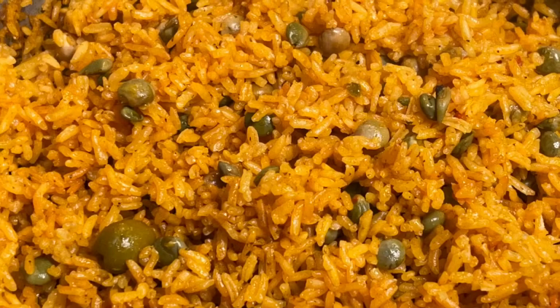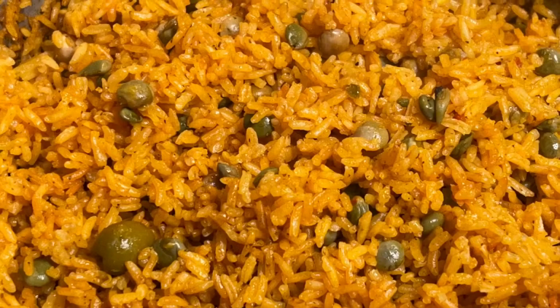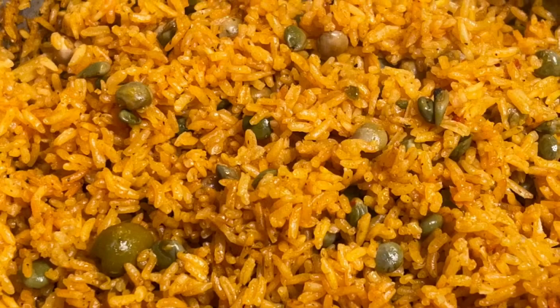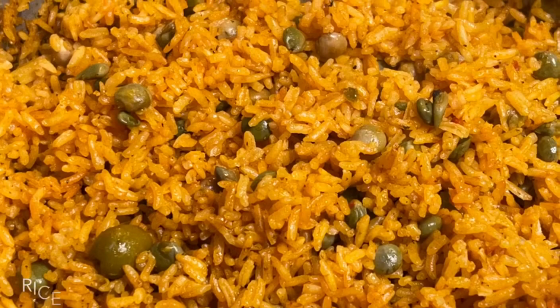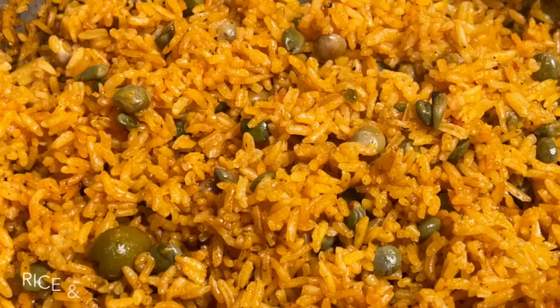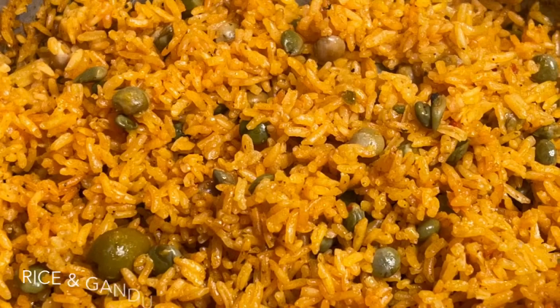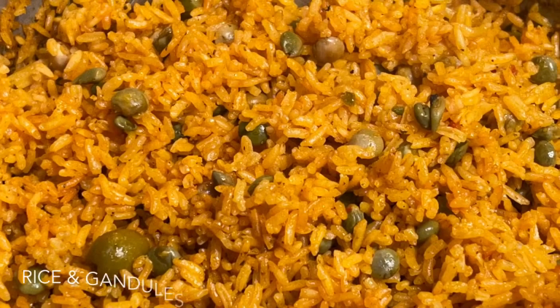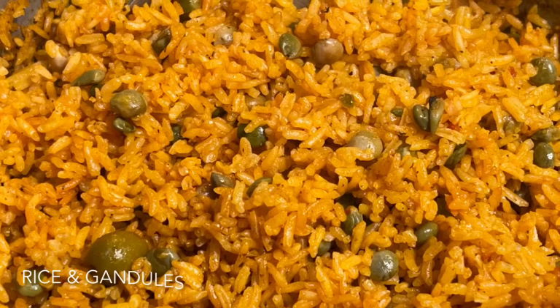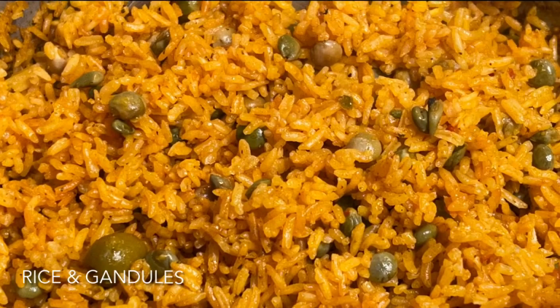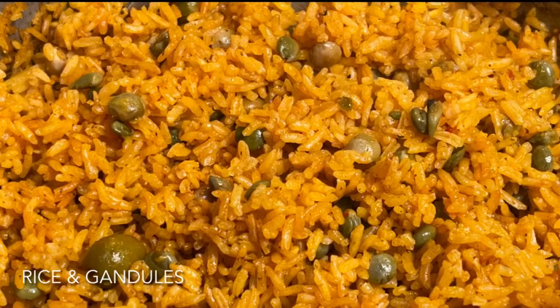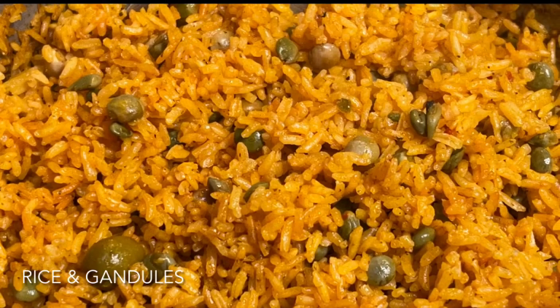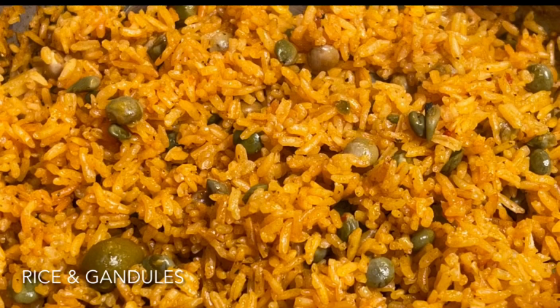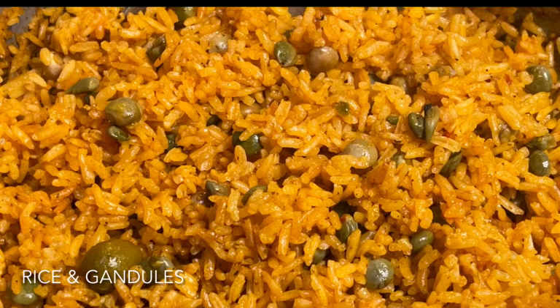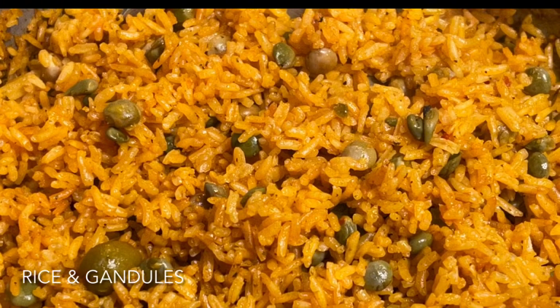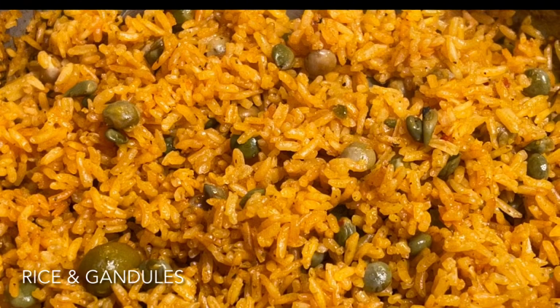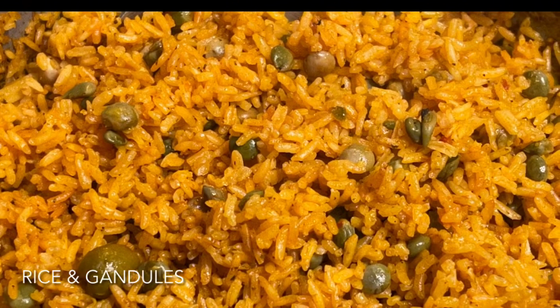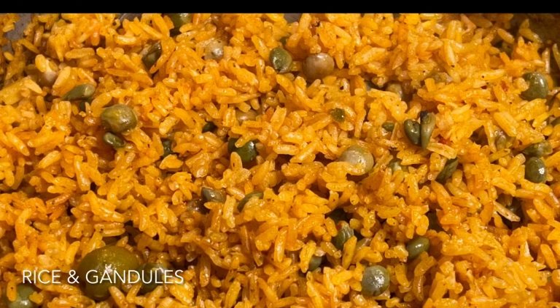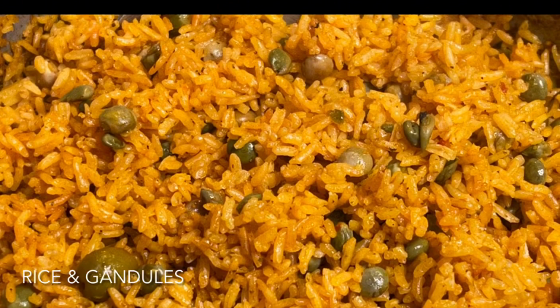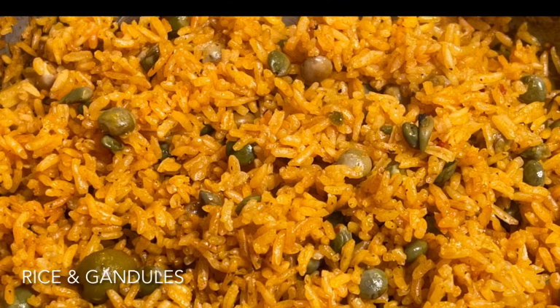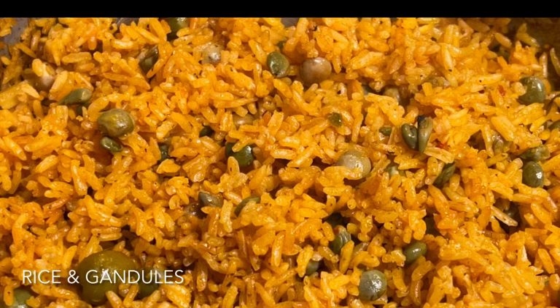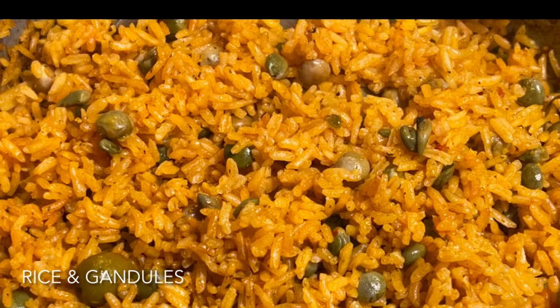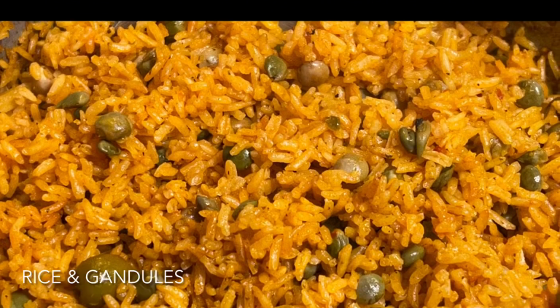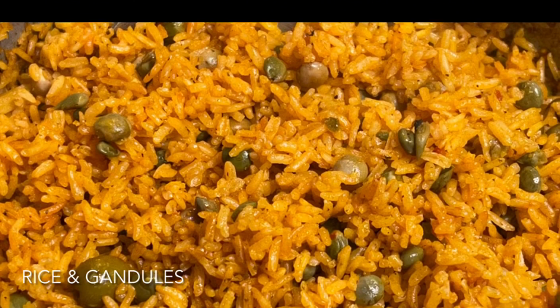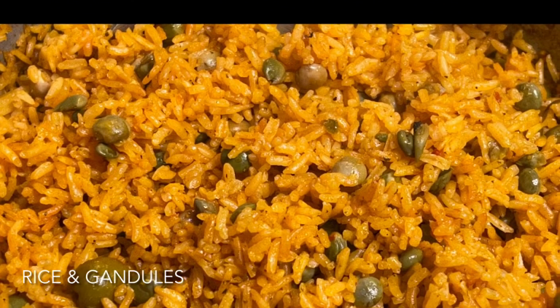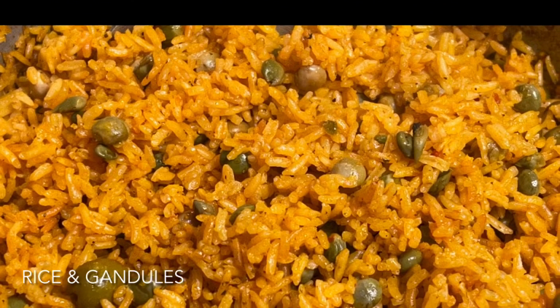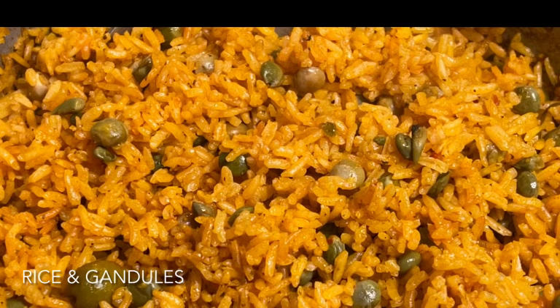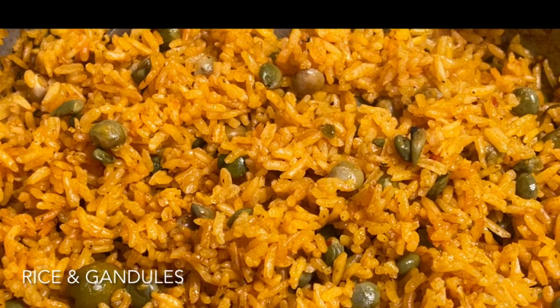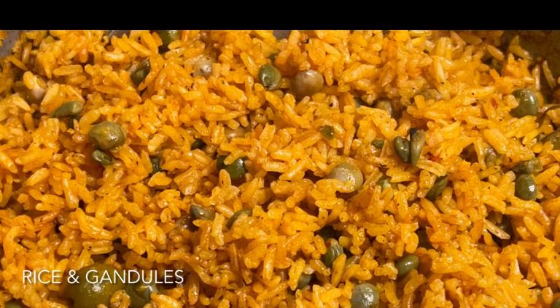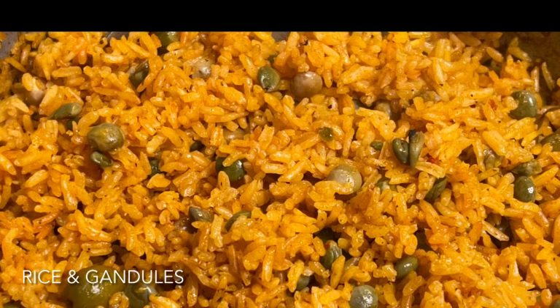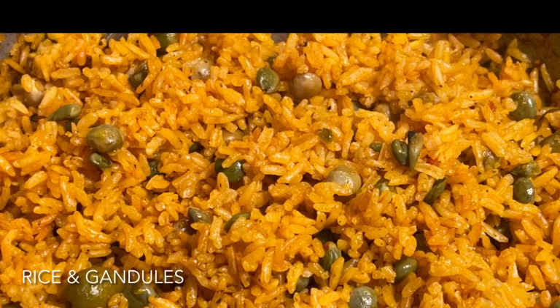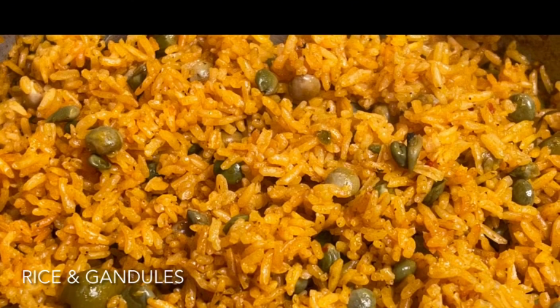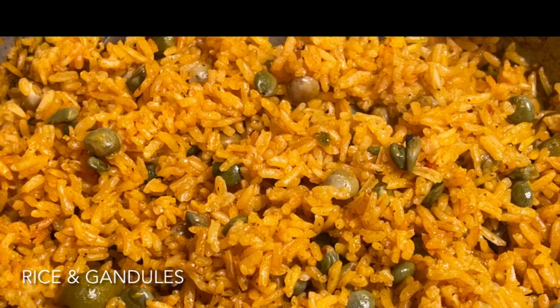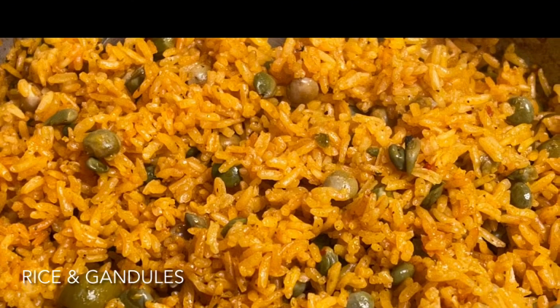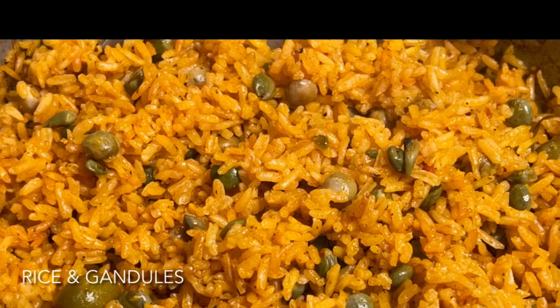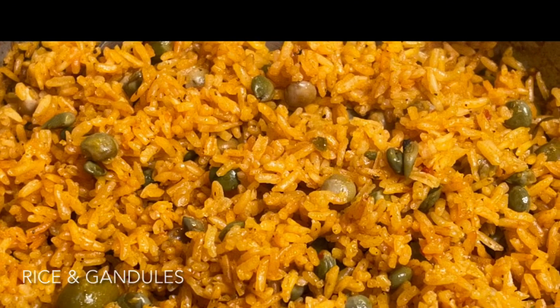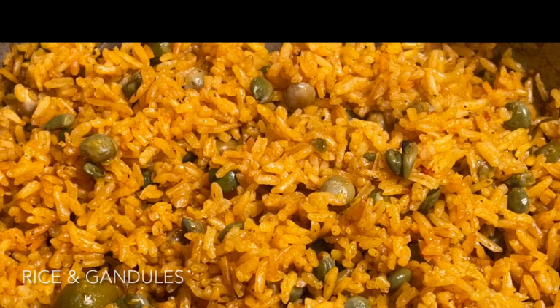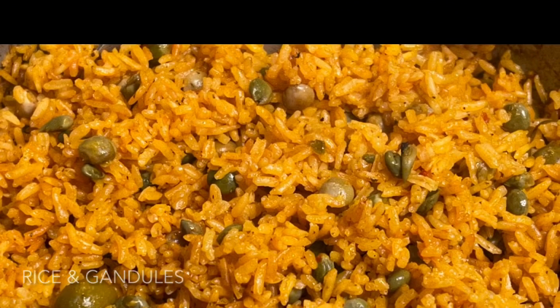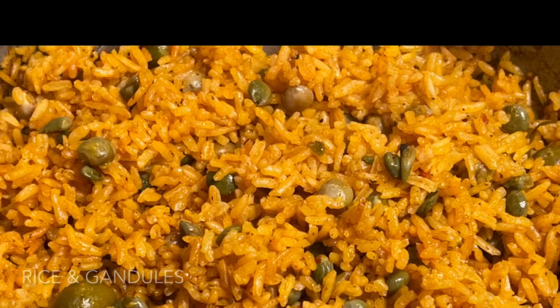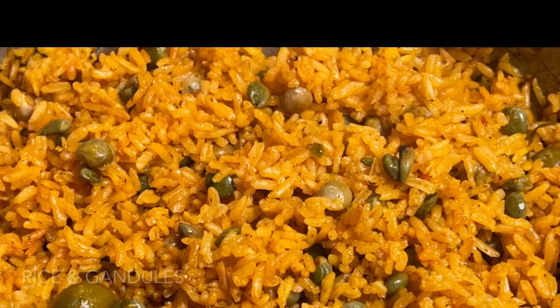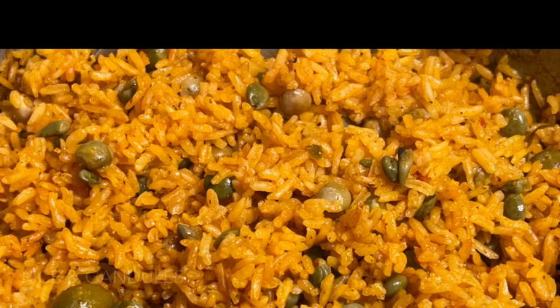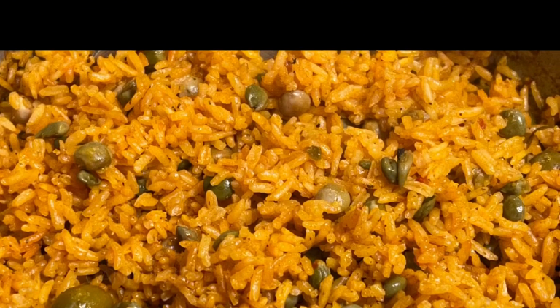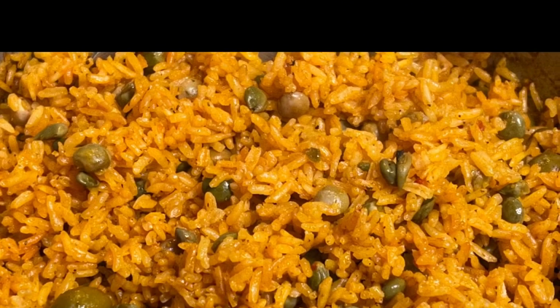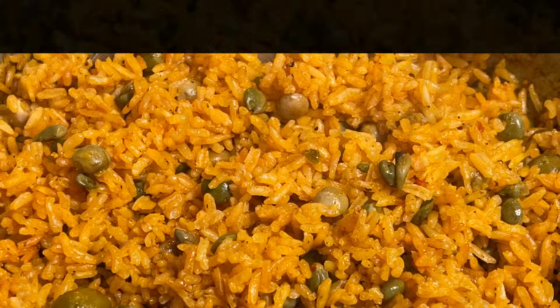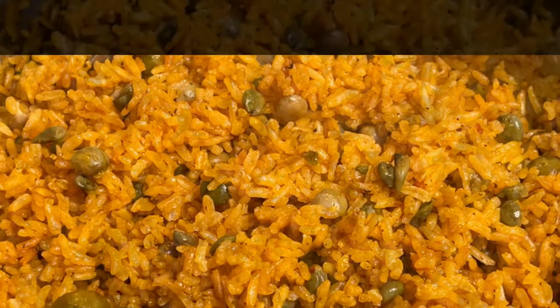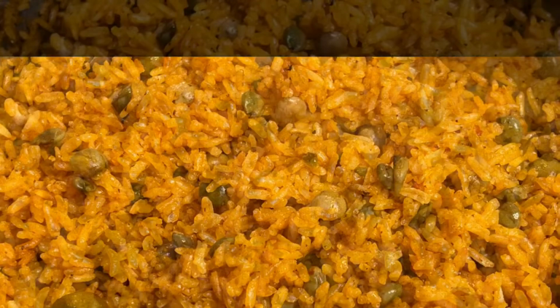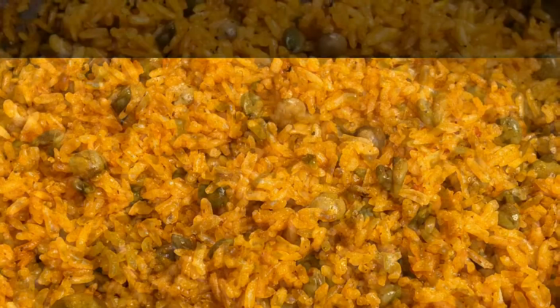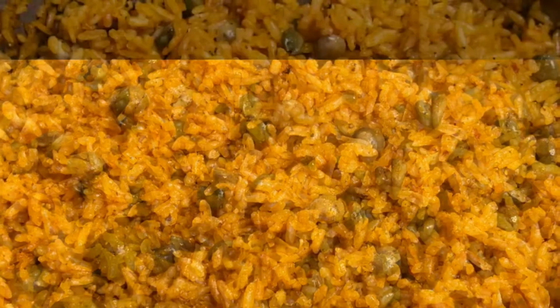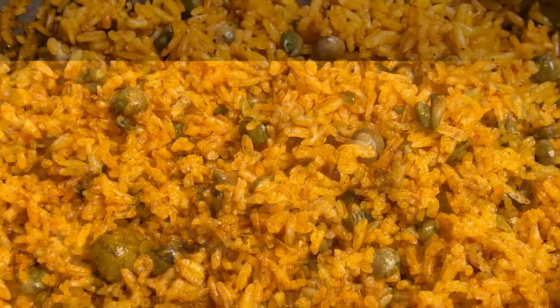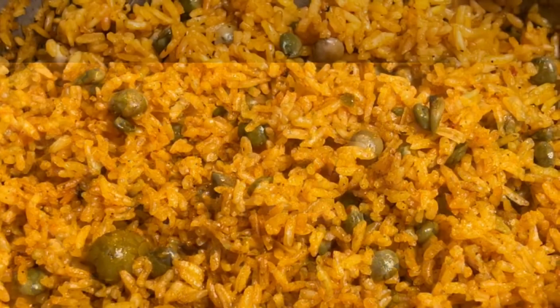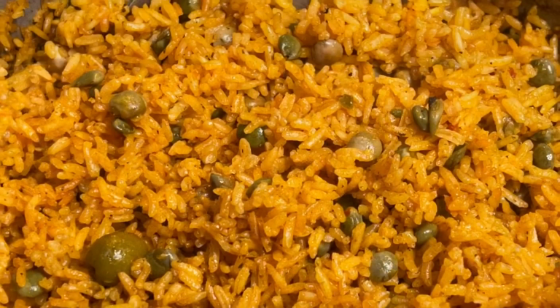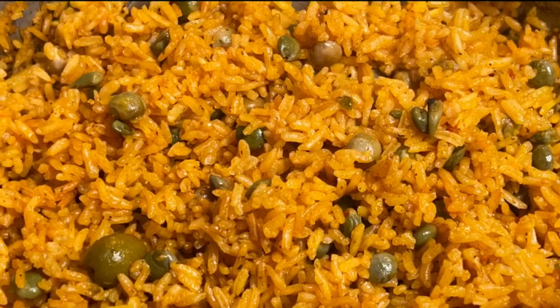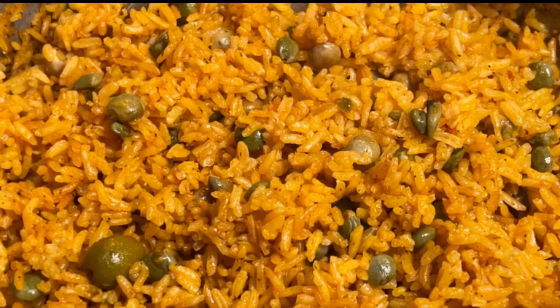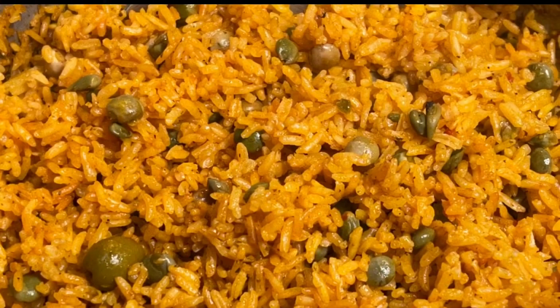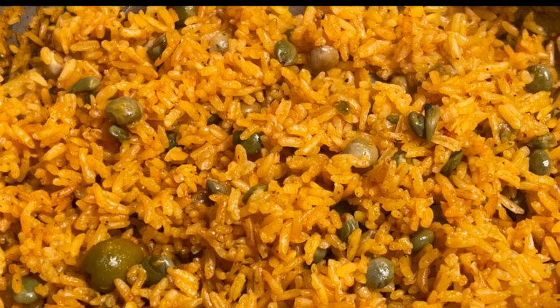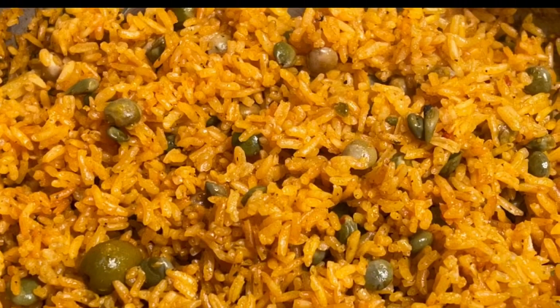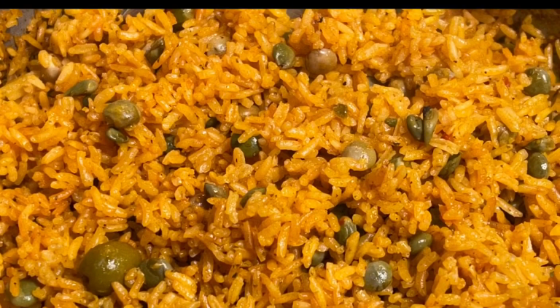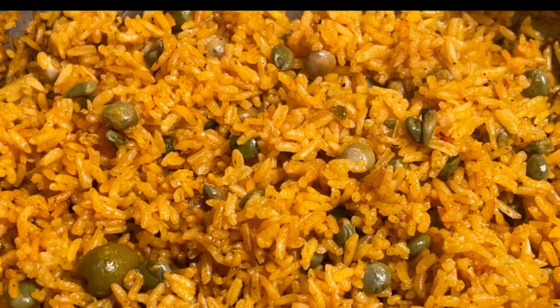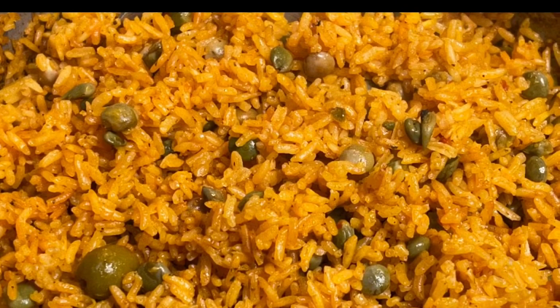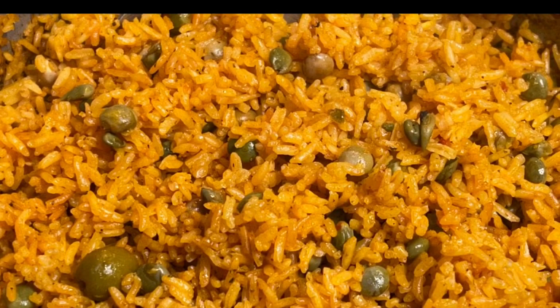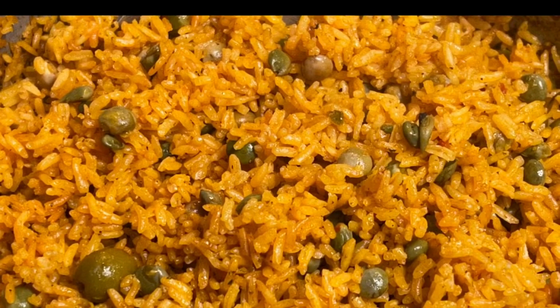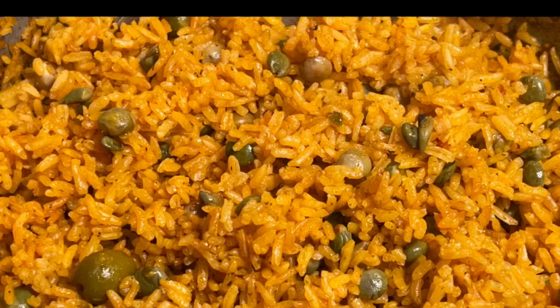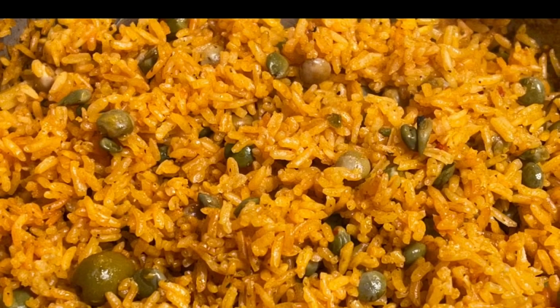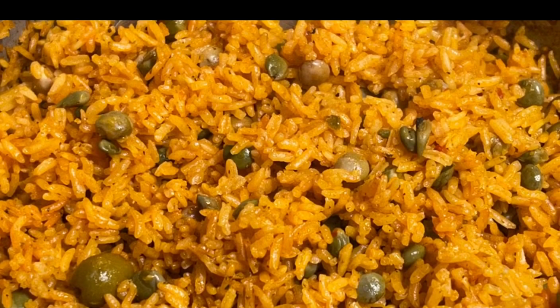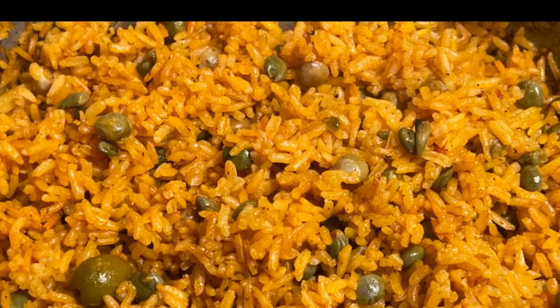Hi, I'm Sandy G. Welcome back to my kitchen. Today we're going to be making rice with gandules, or arroz con gandules.